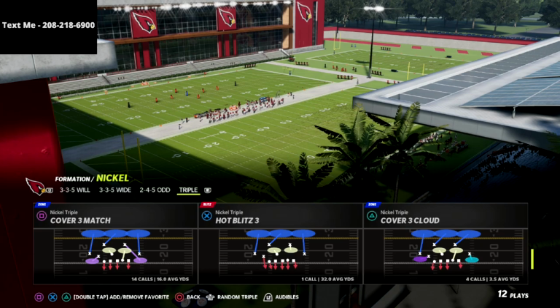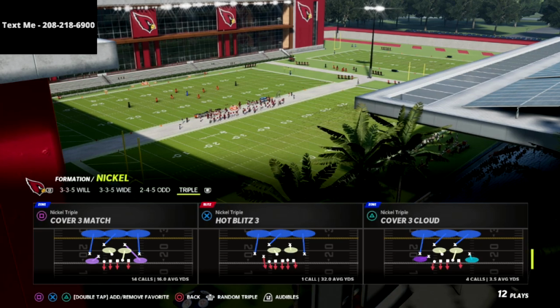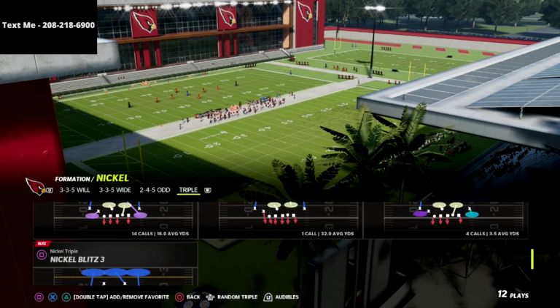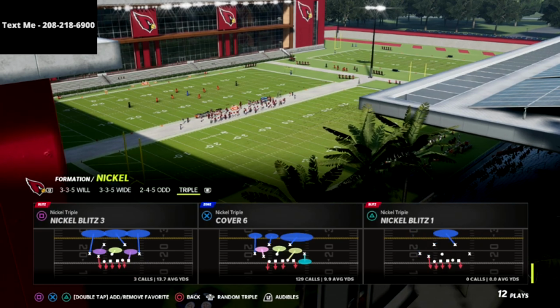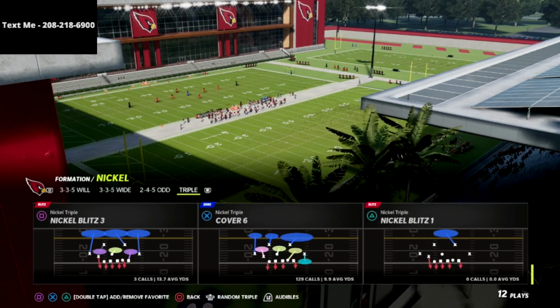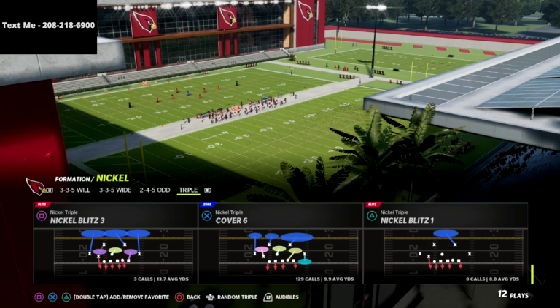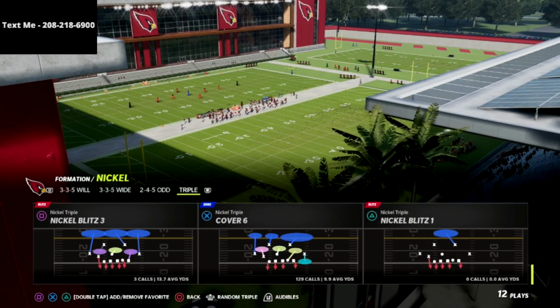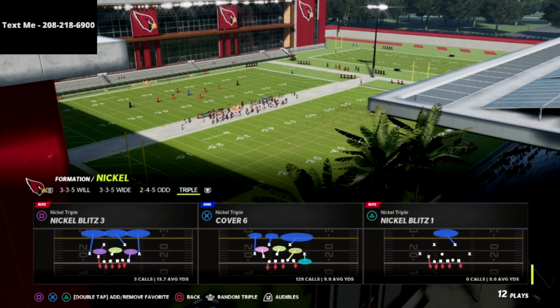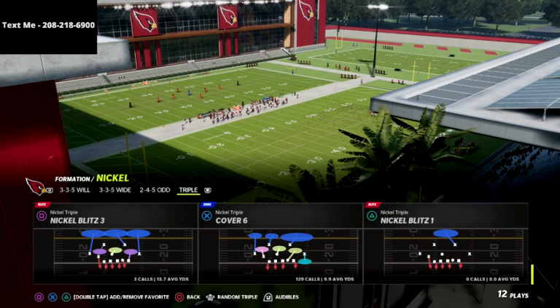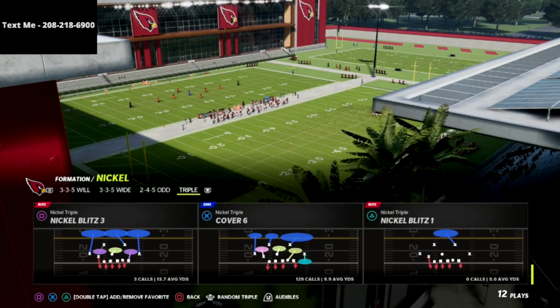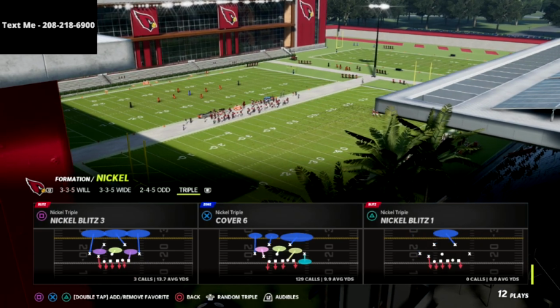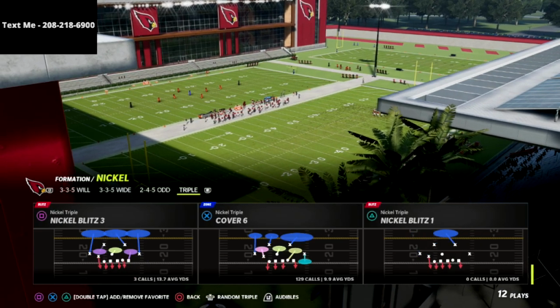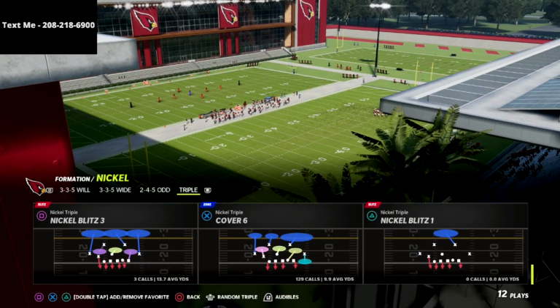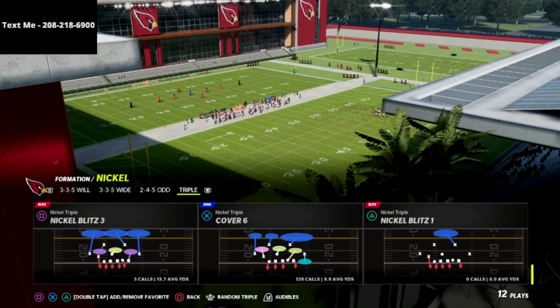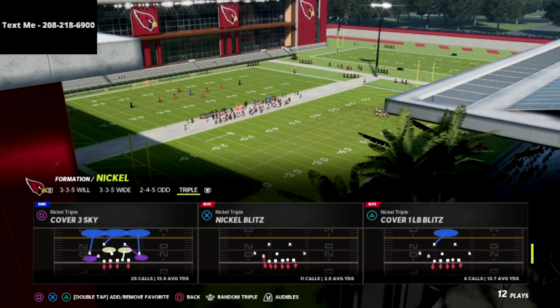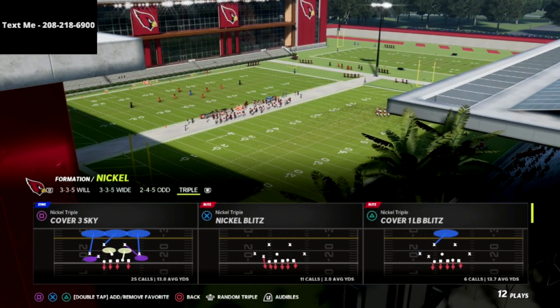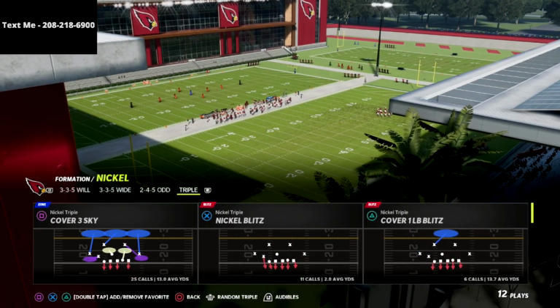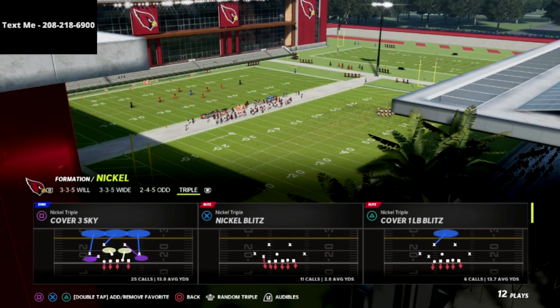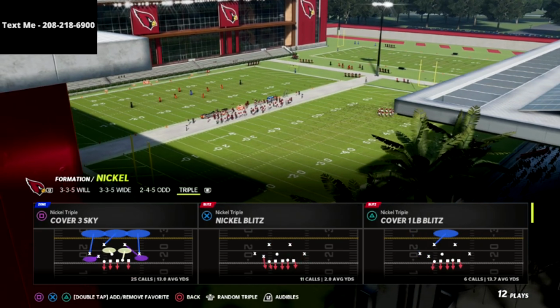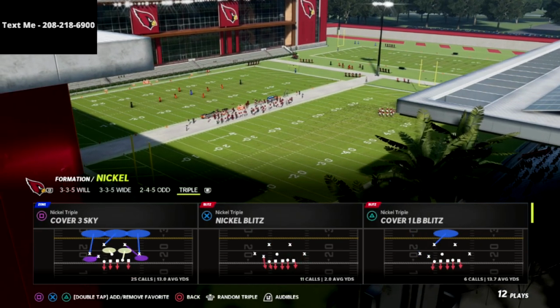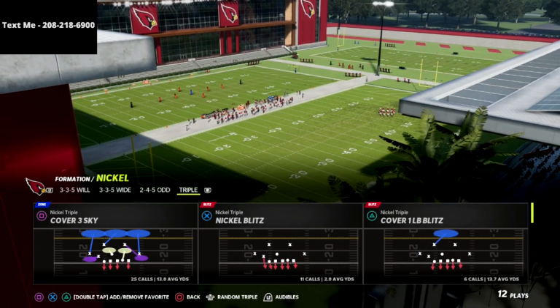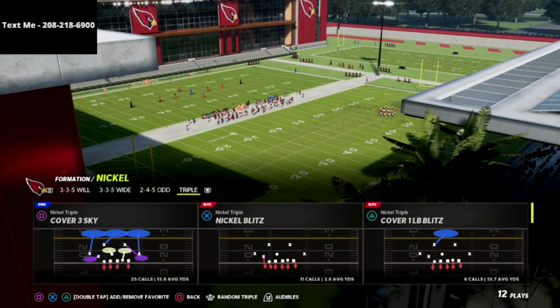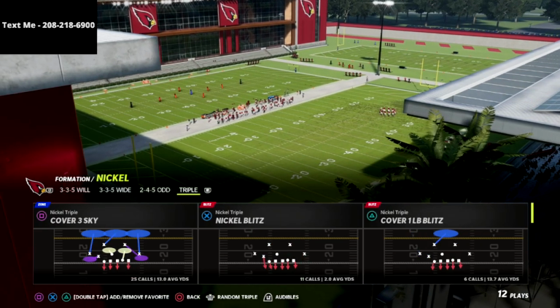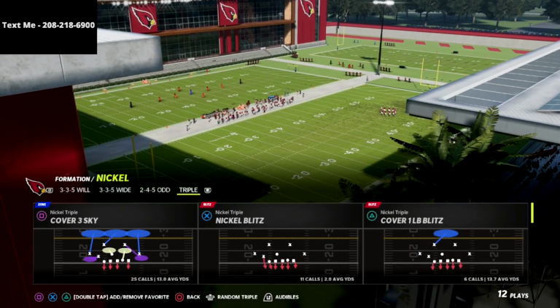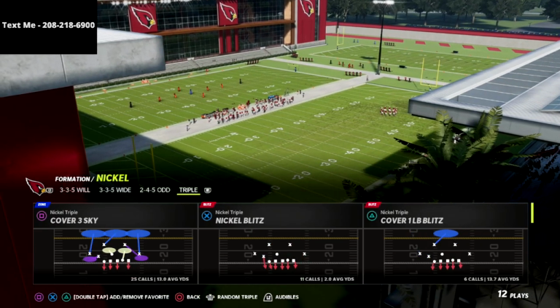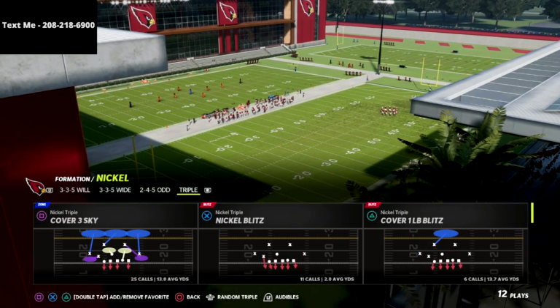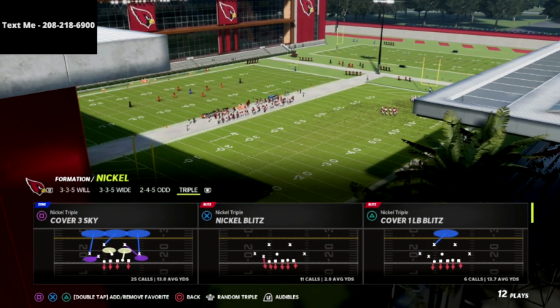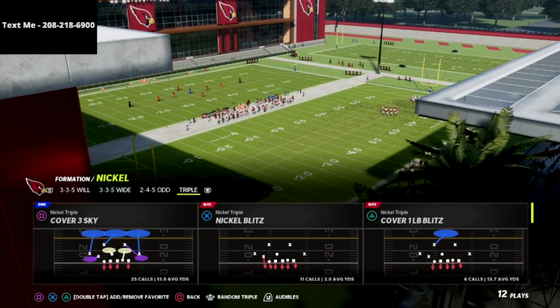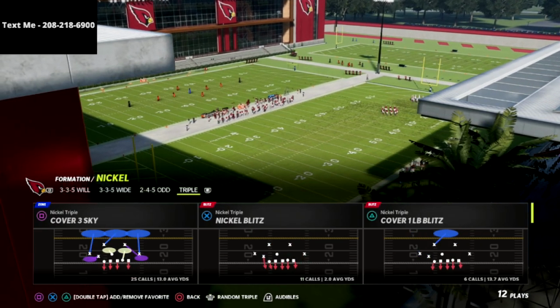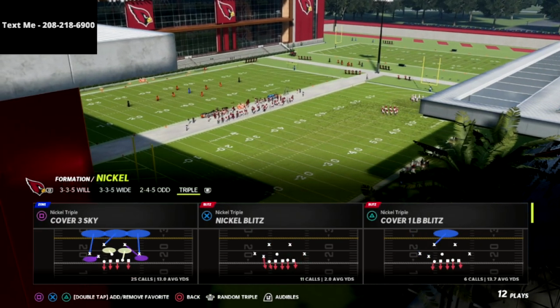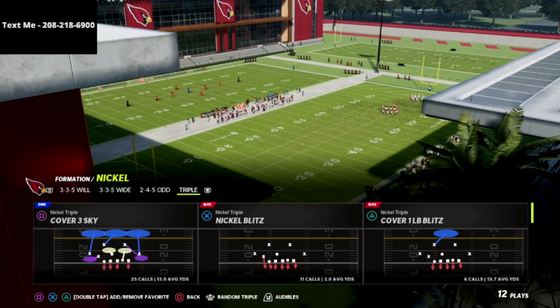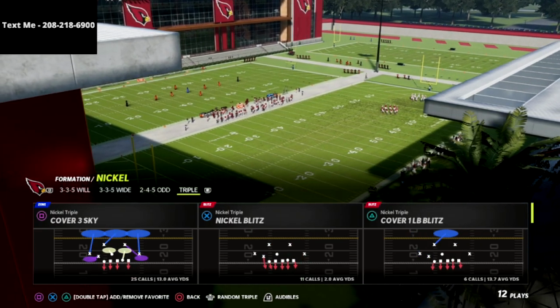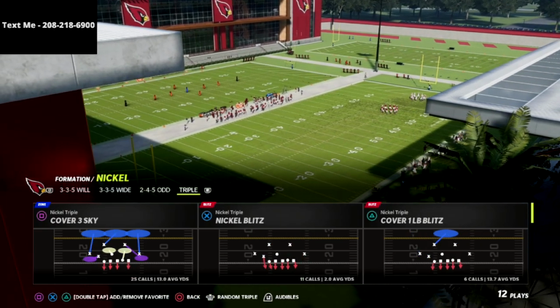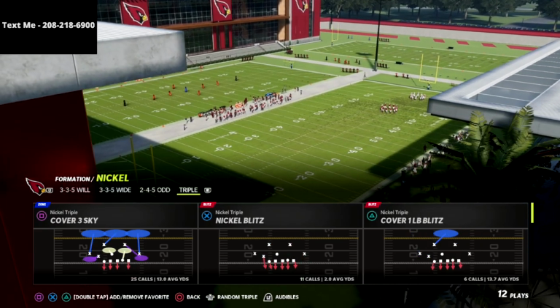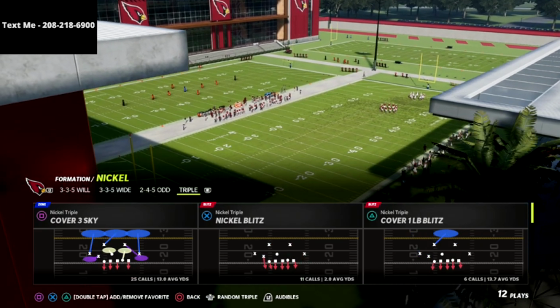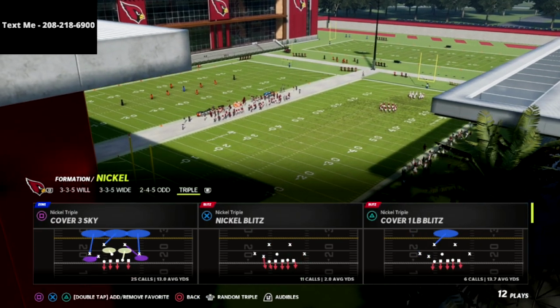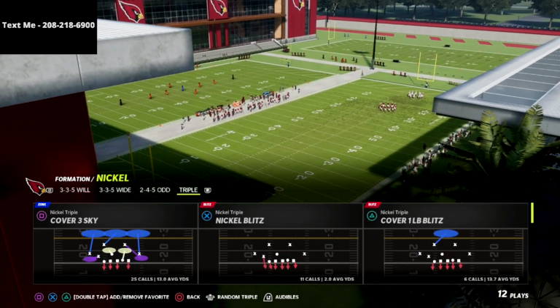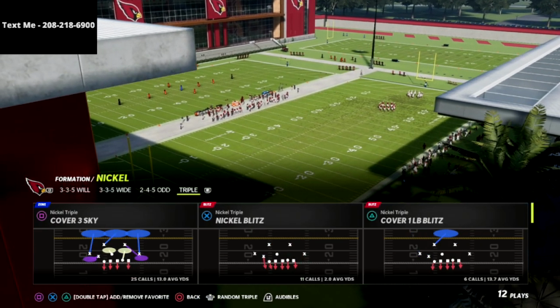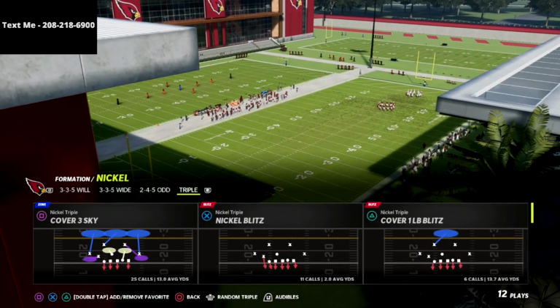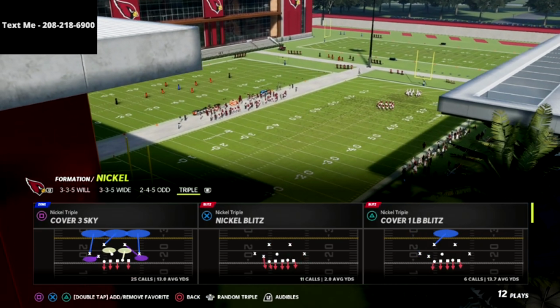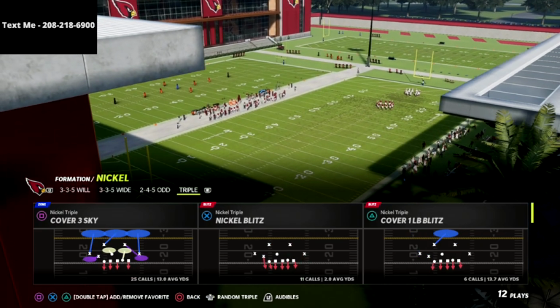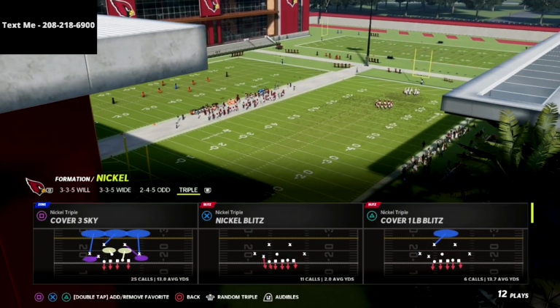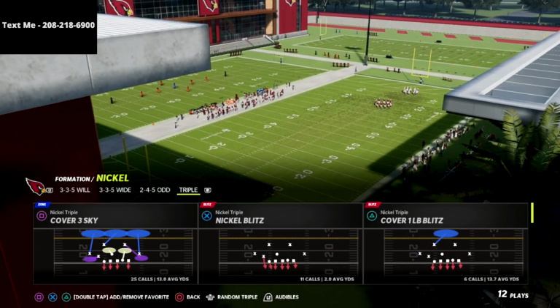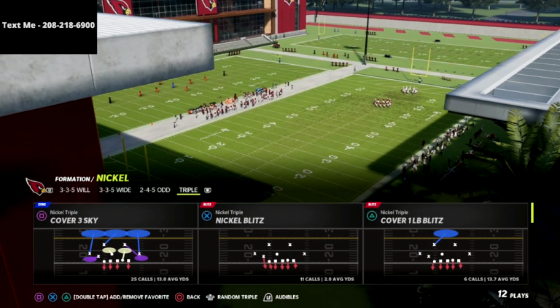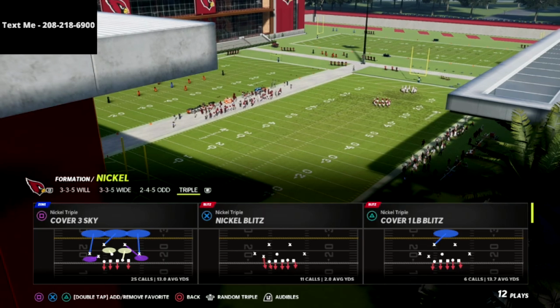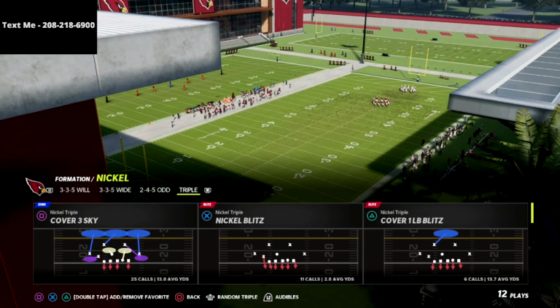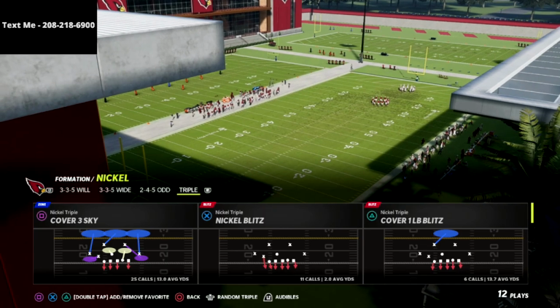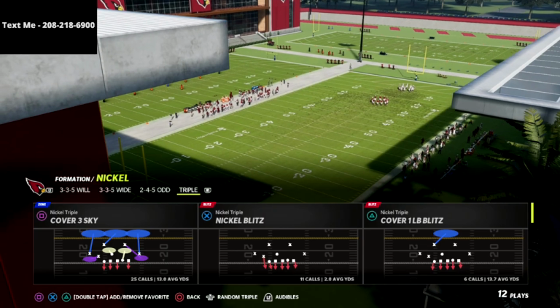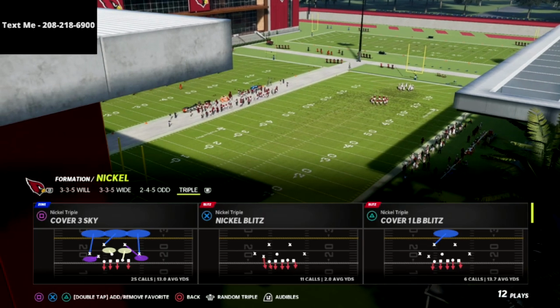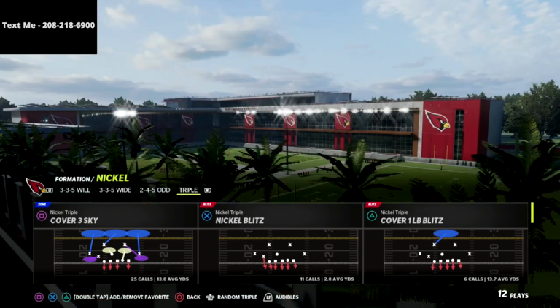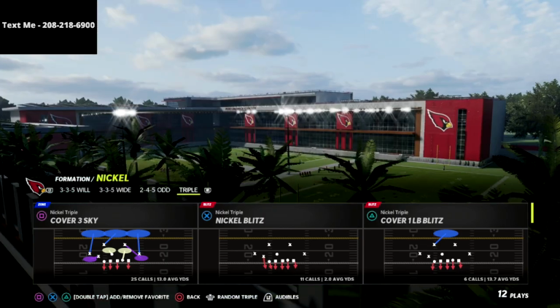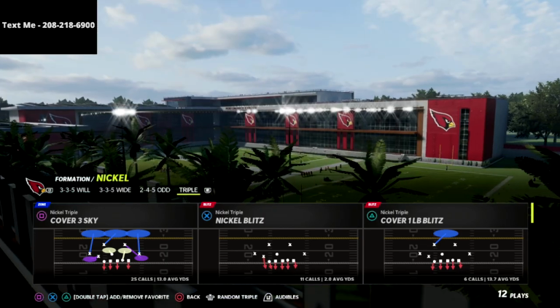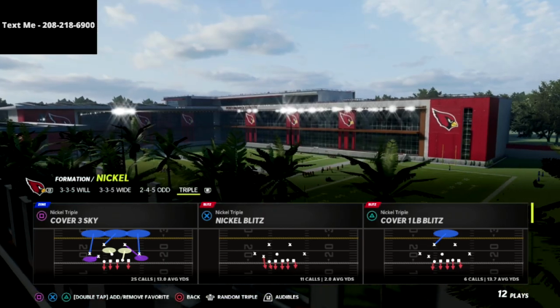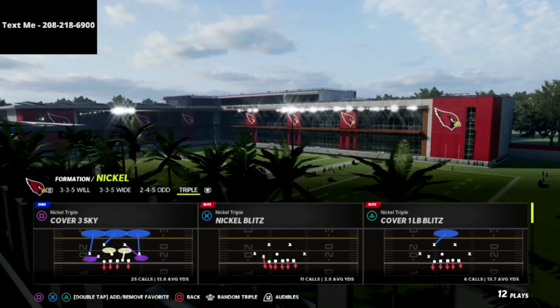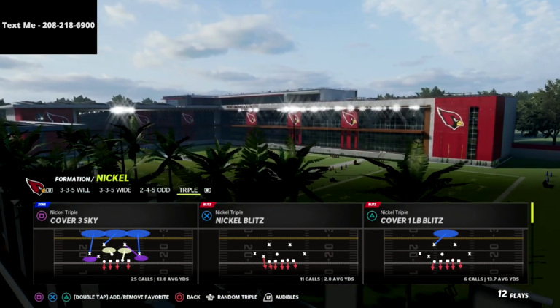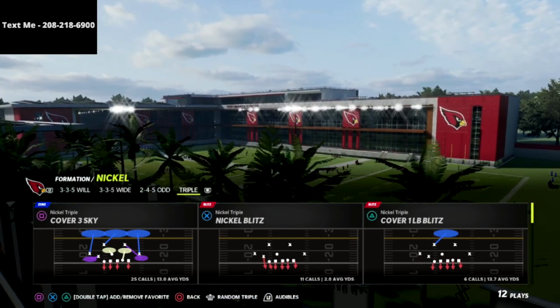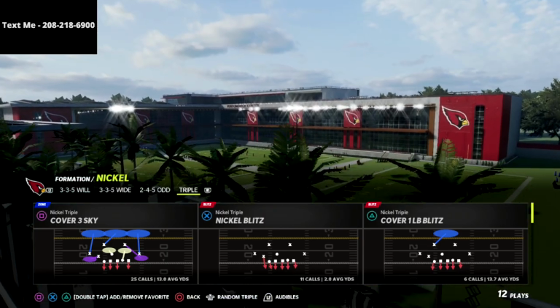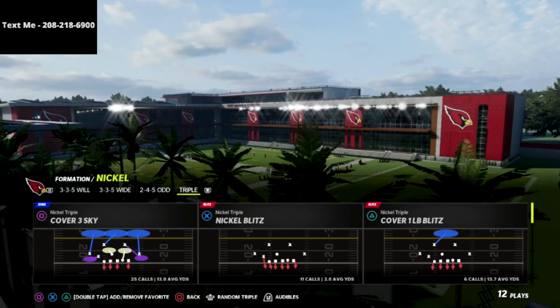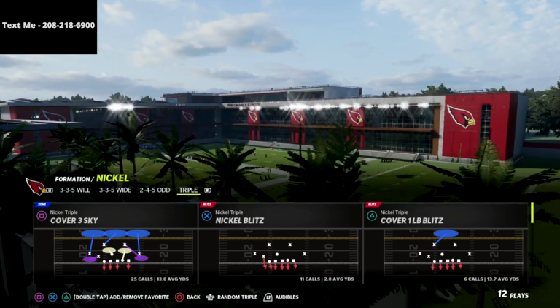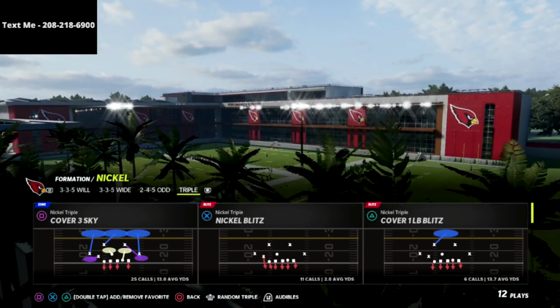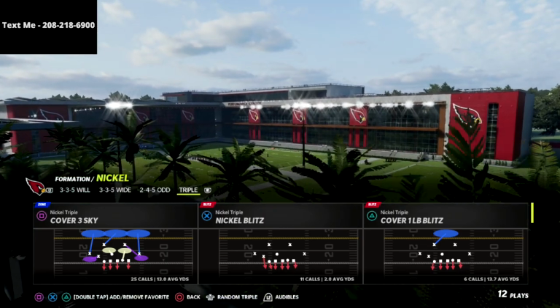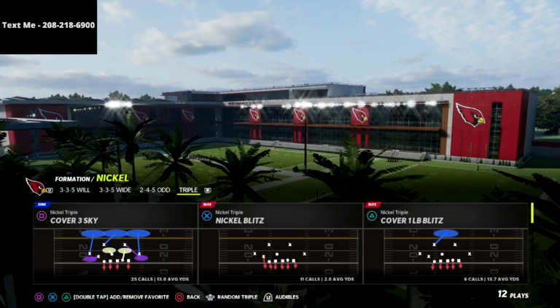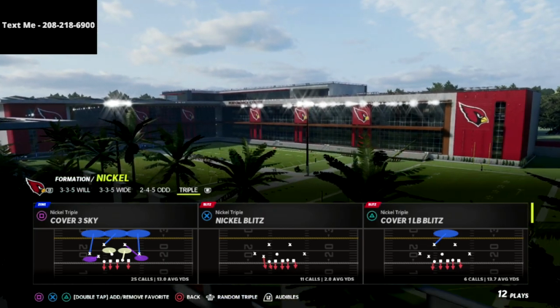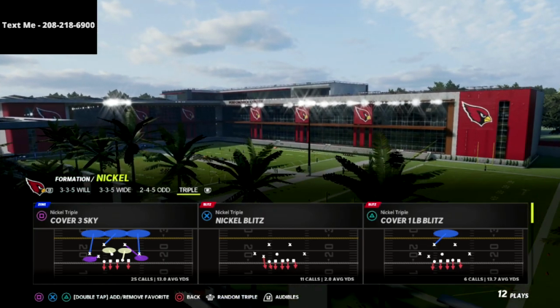What I like about this is that I can do this out of any play in the formation. So in this example, we're going to be showing you this blitzing concept out of the Cover Three Sky.